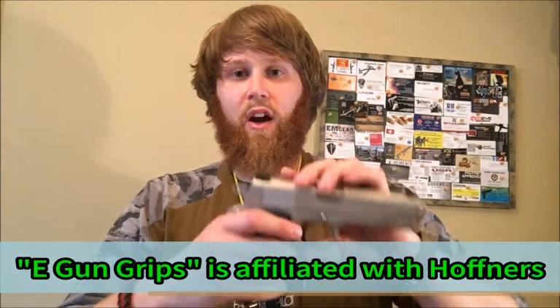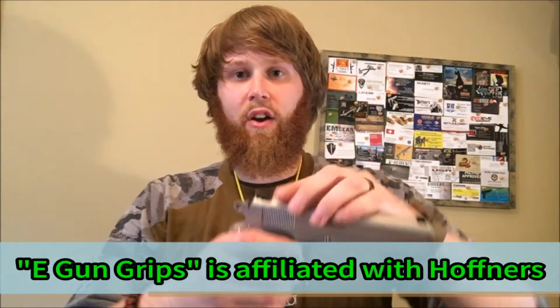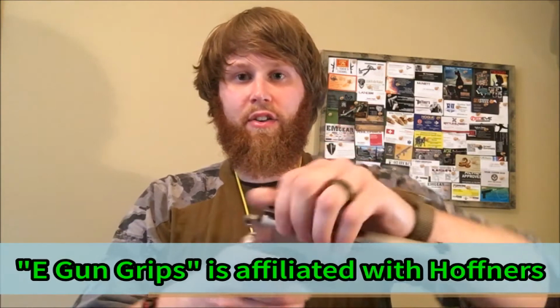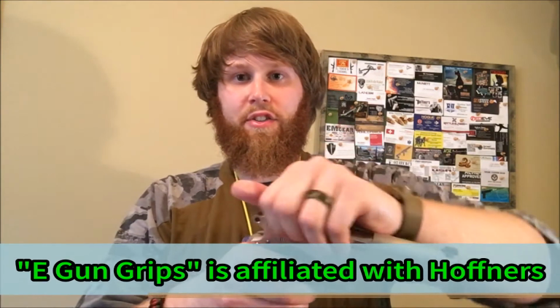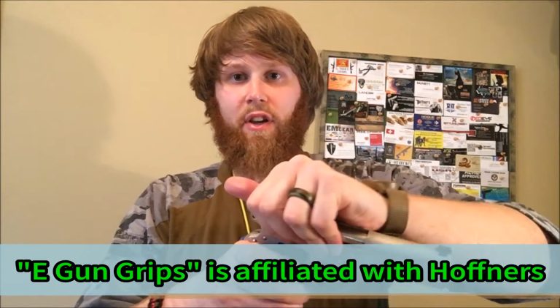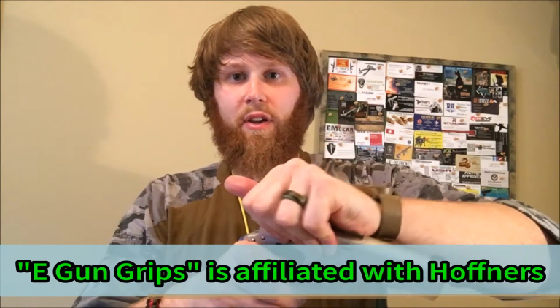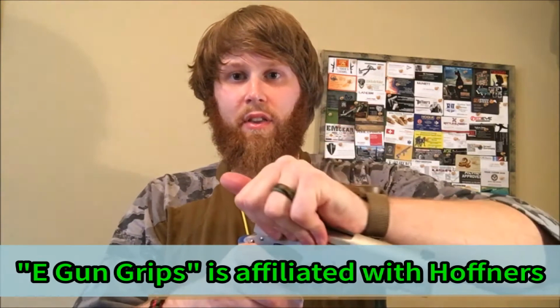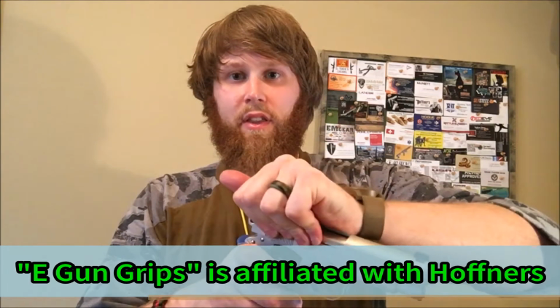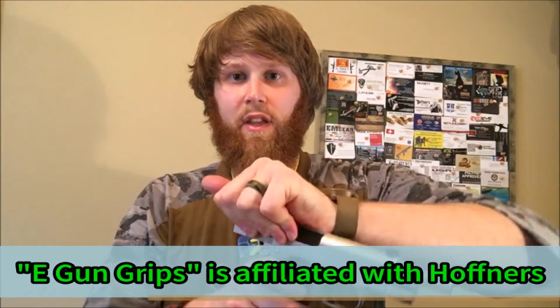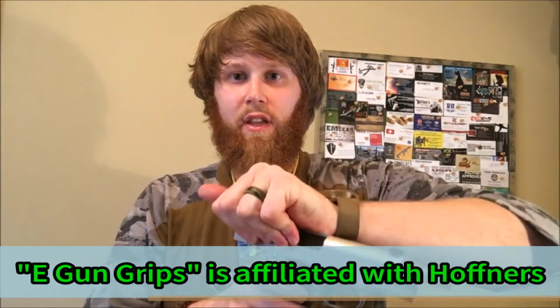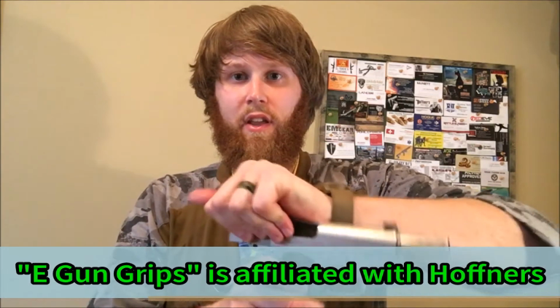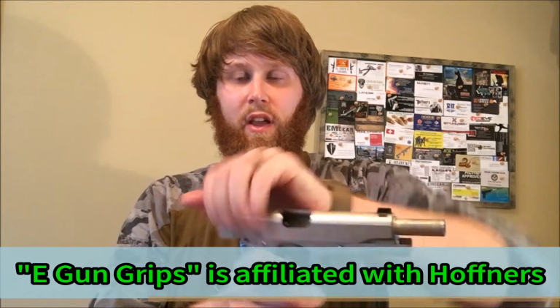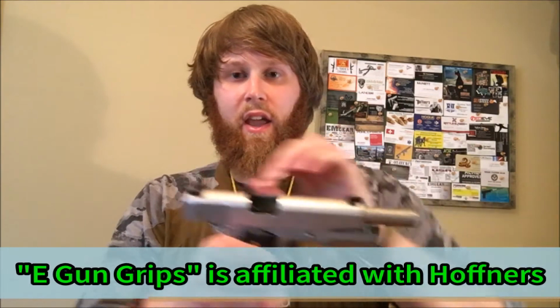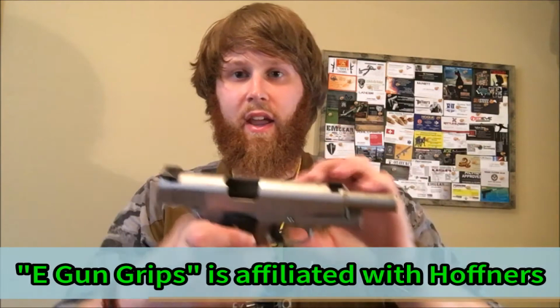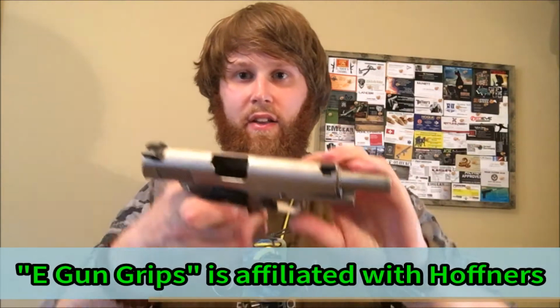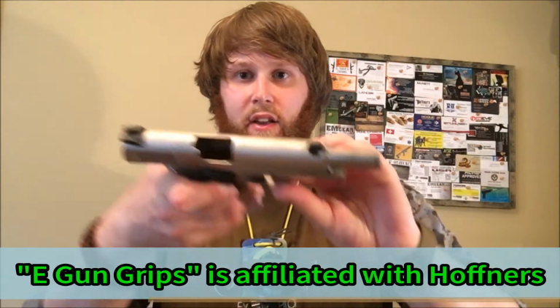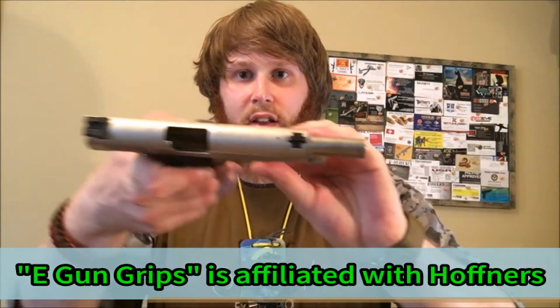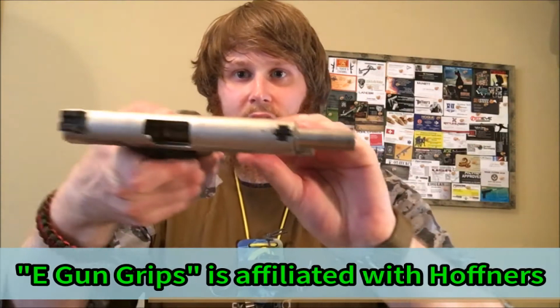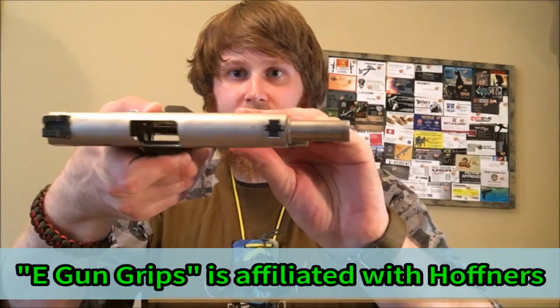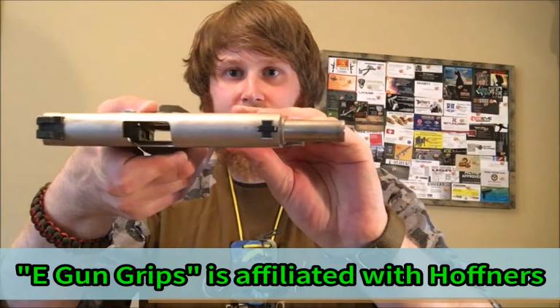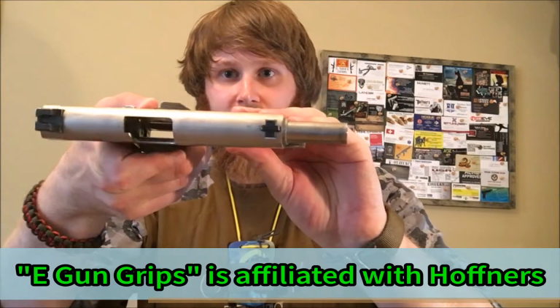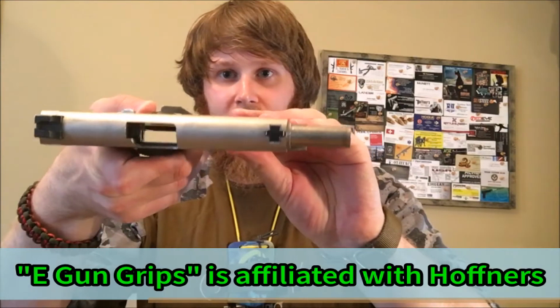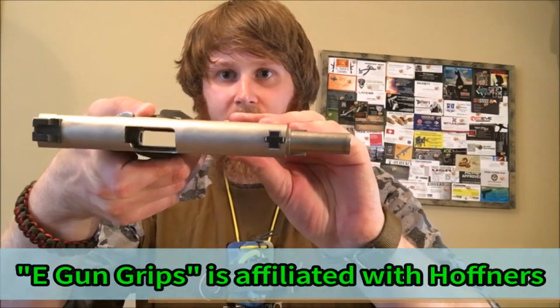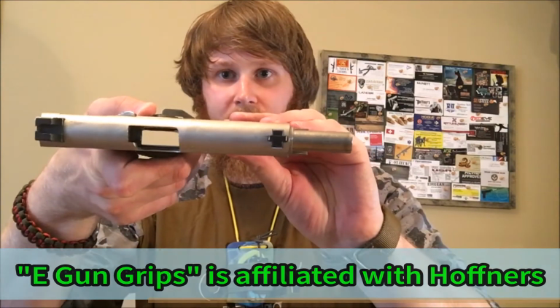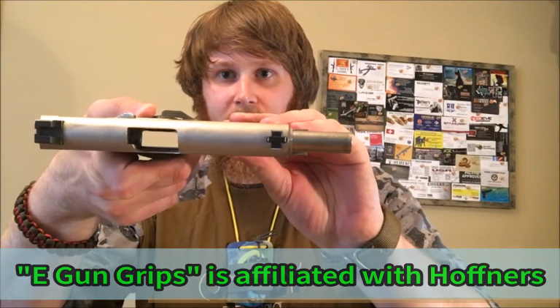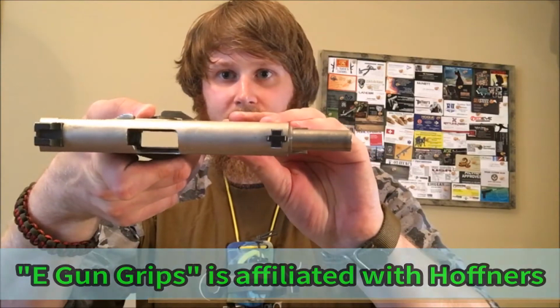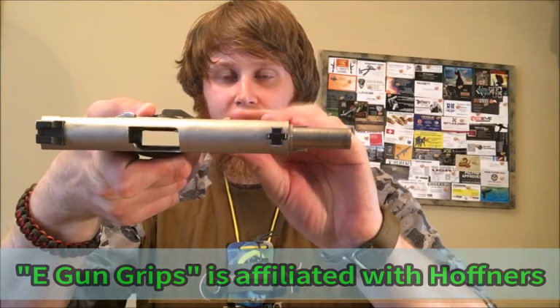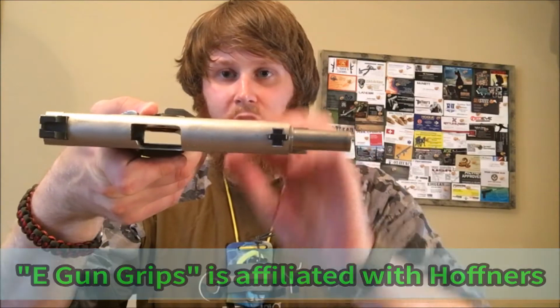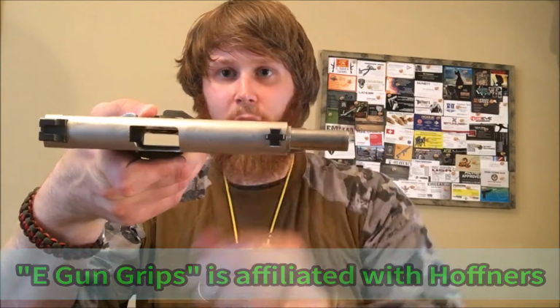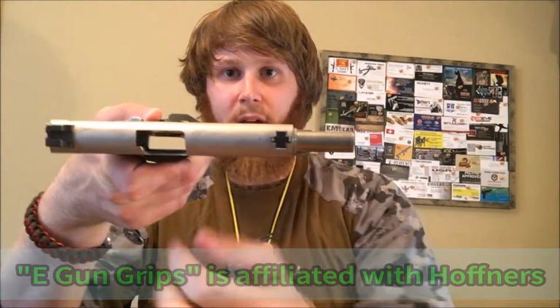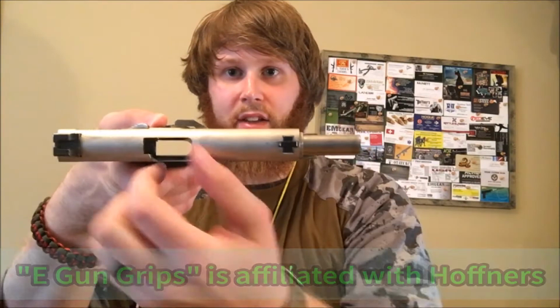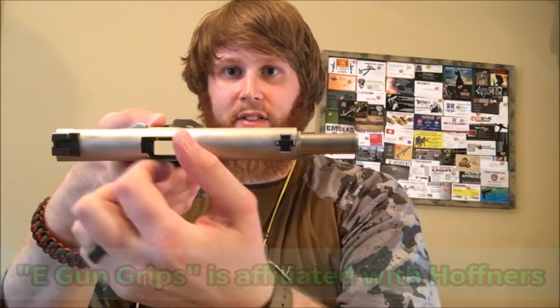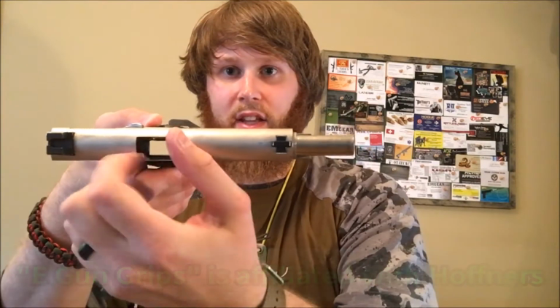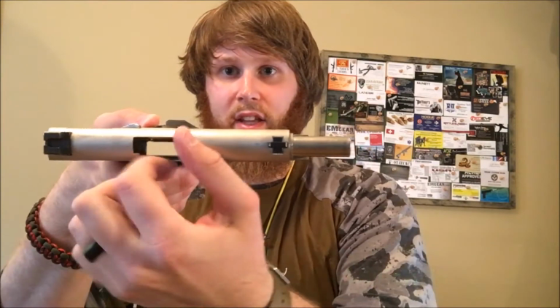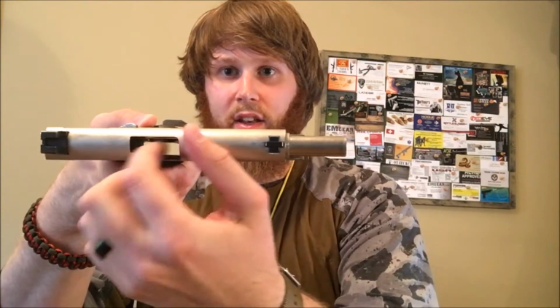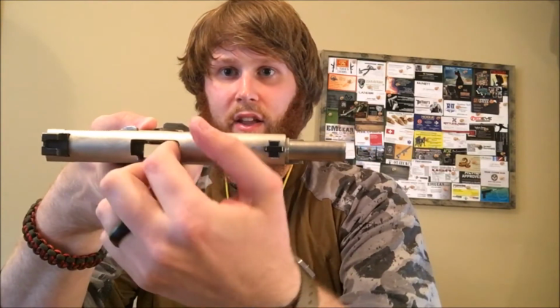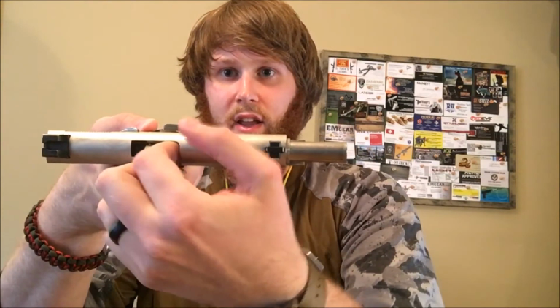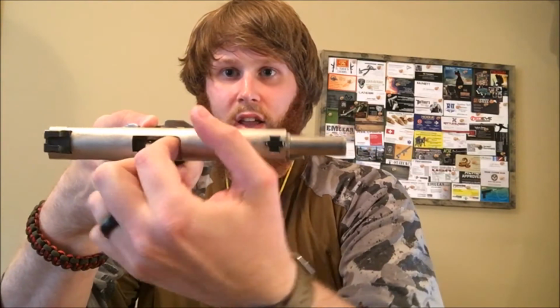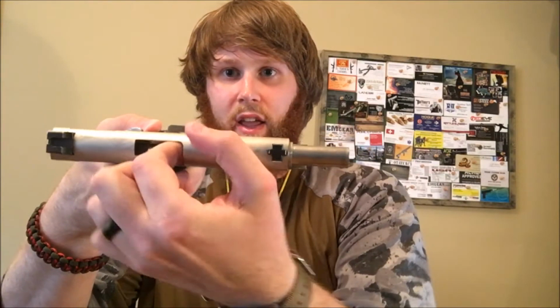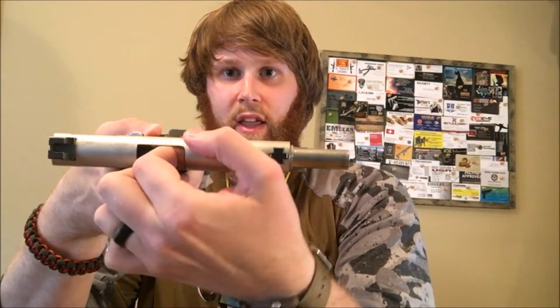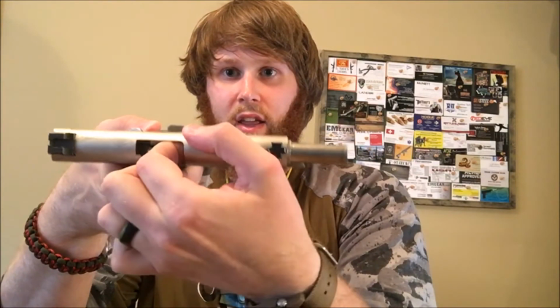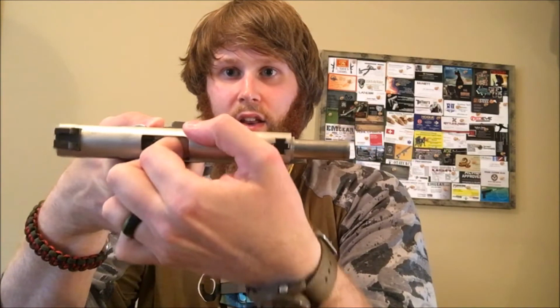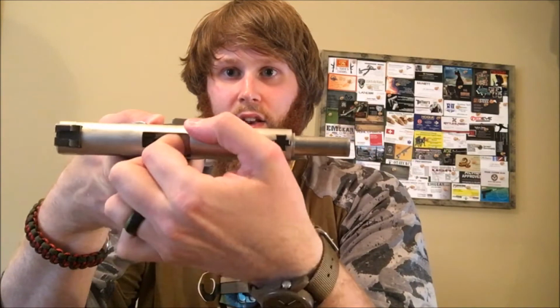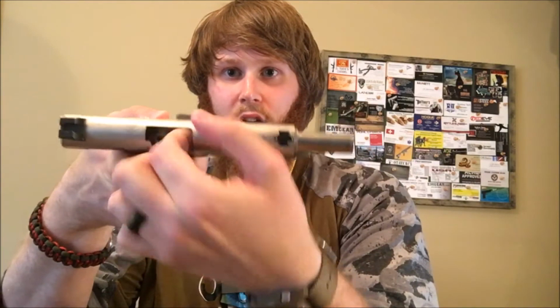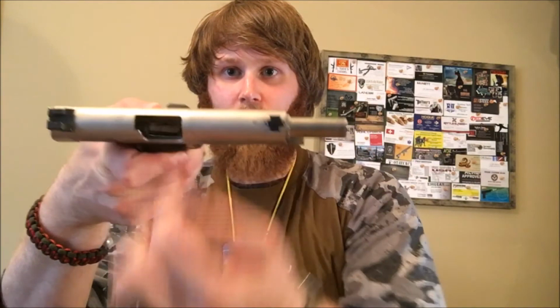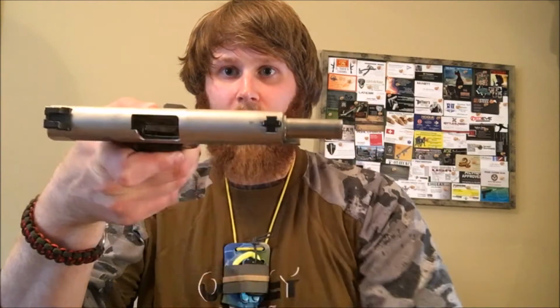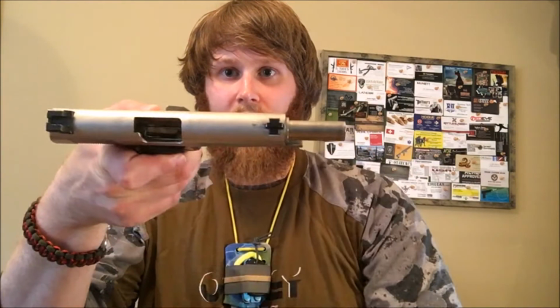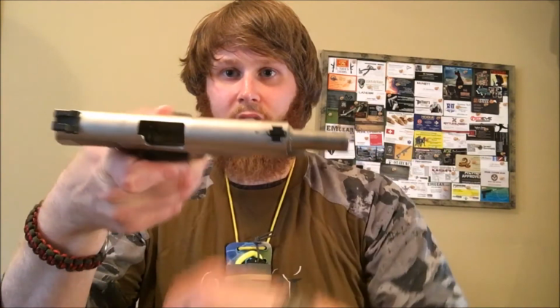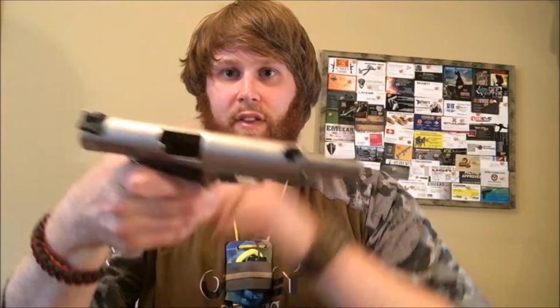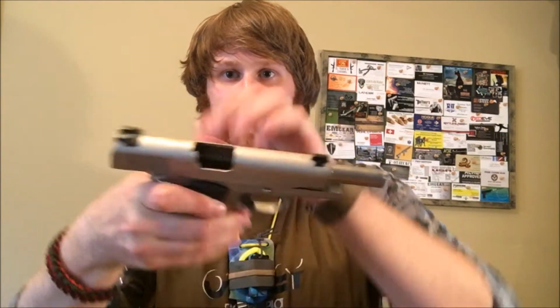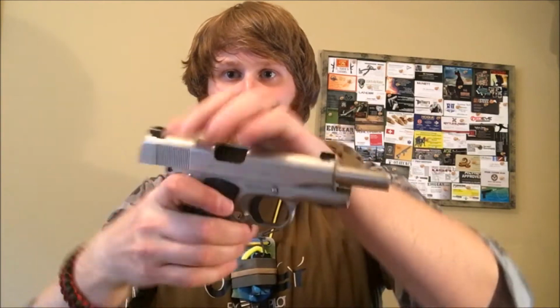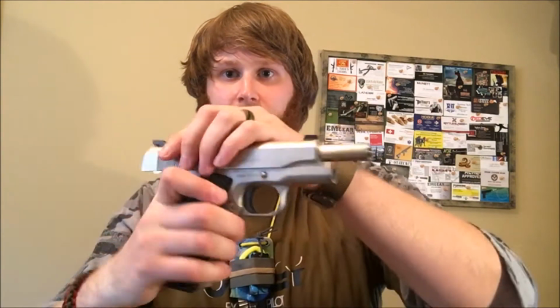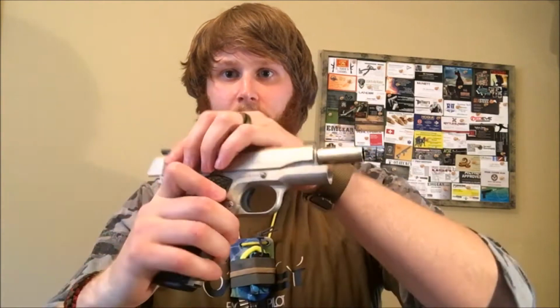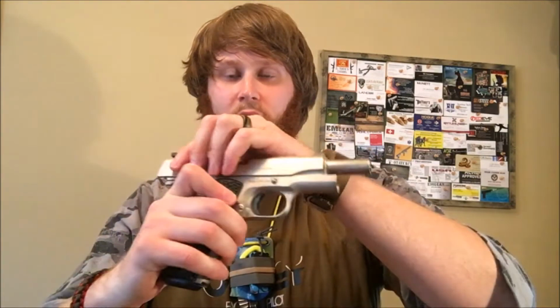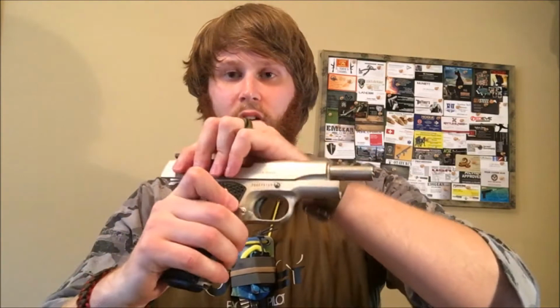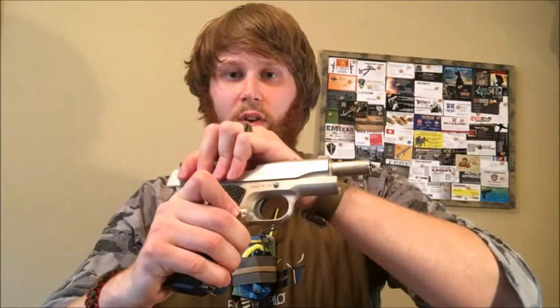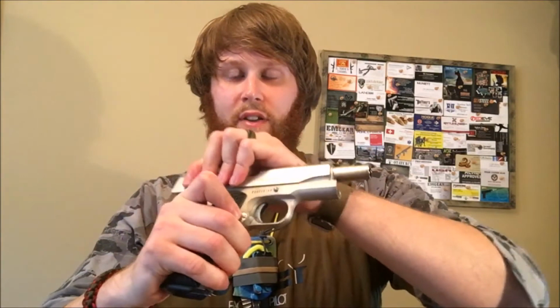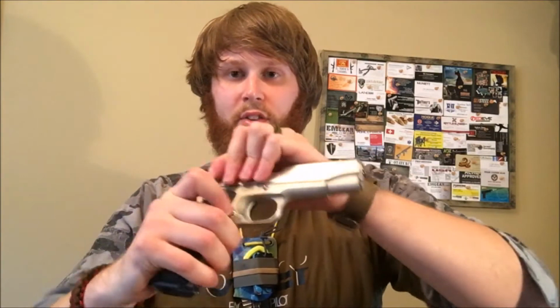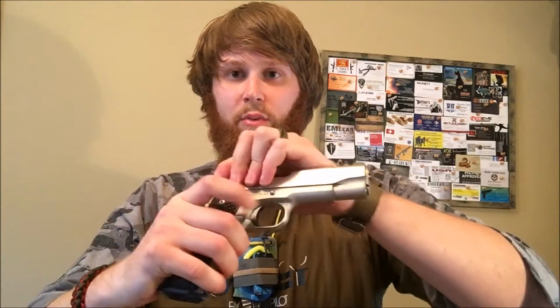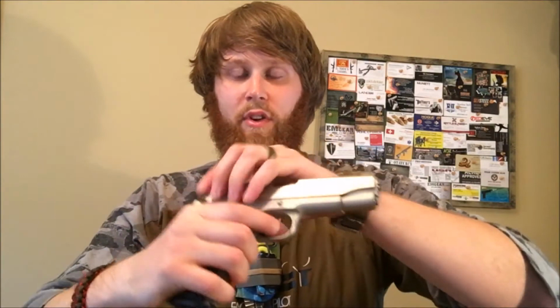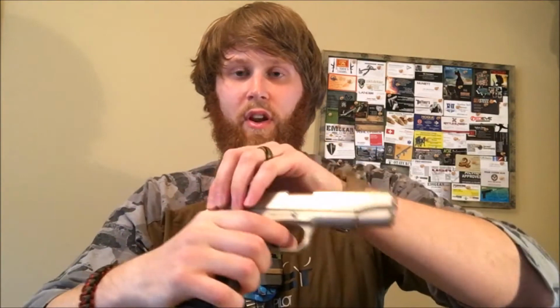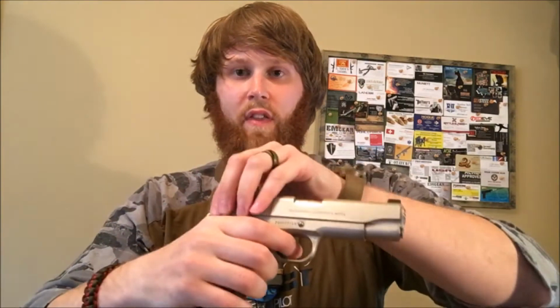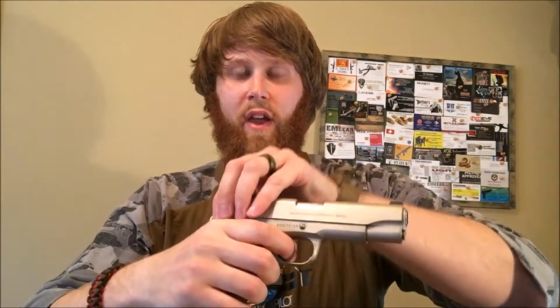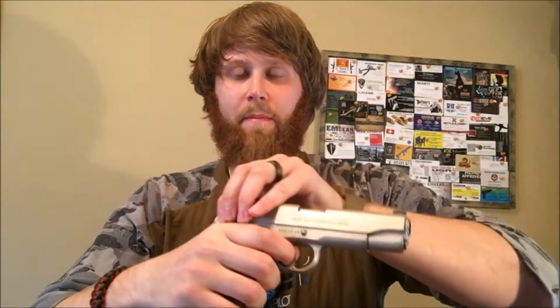I'll go ahead and show you that the handgun is safe — no magazine and no round in the chamber. Alright, so we're good on that.